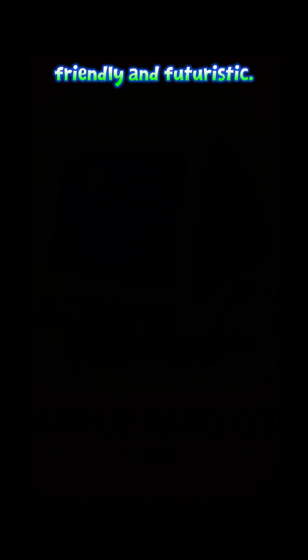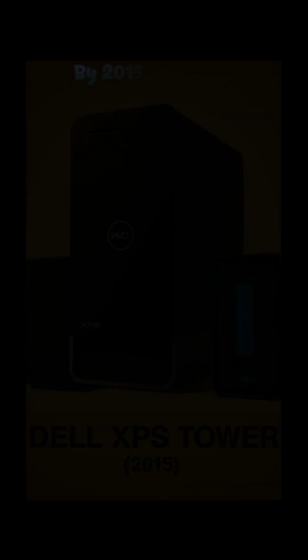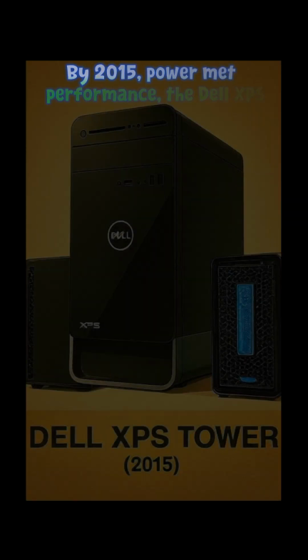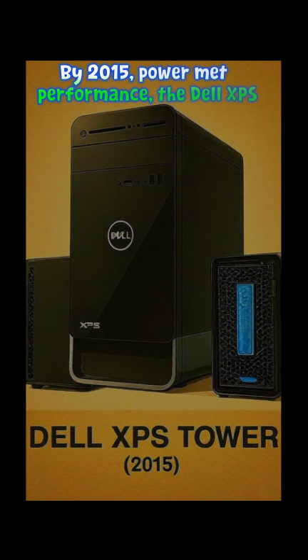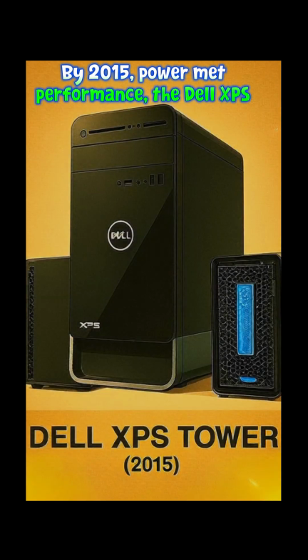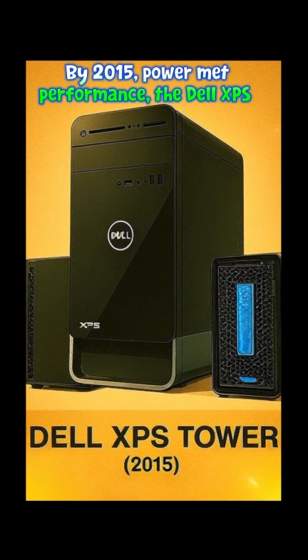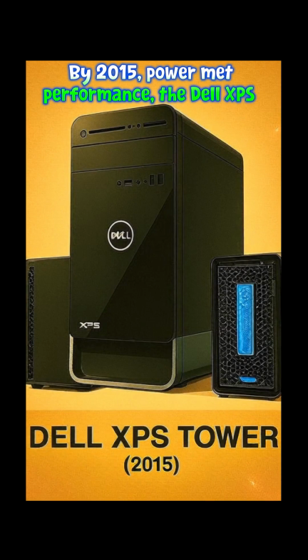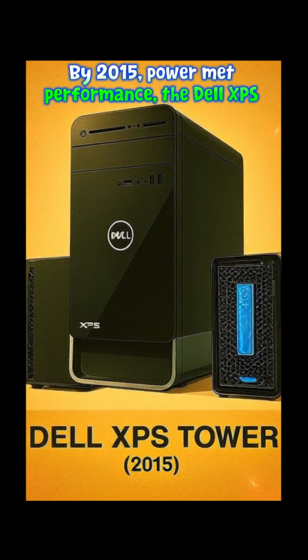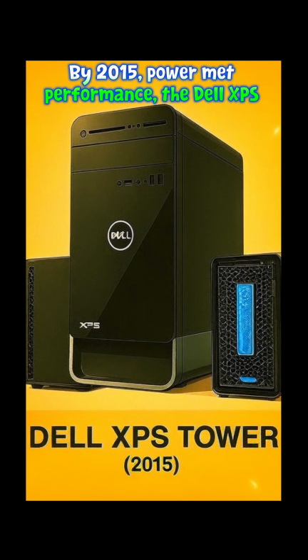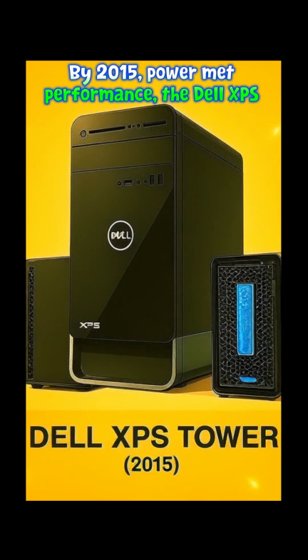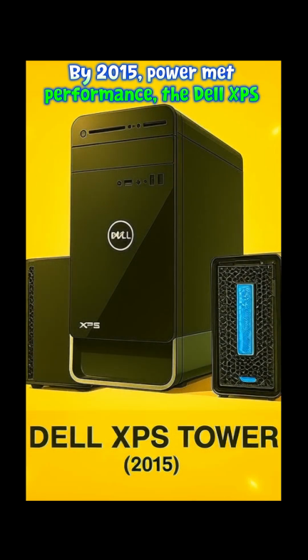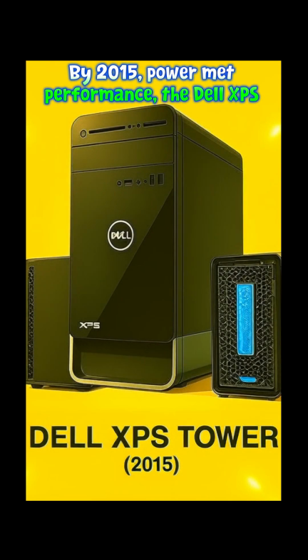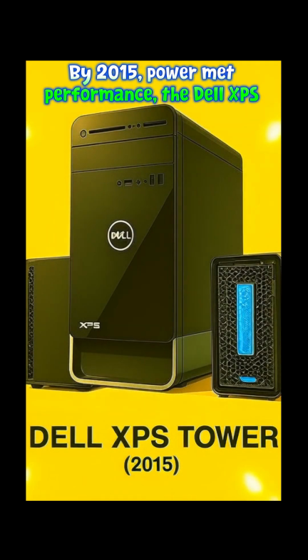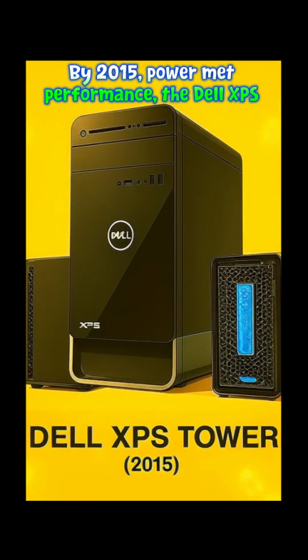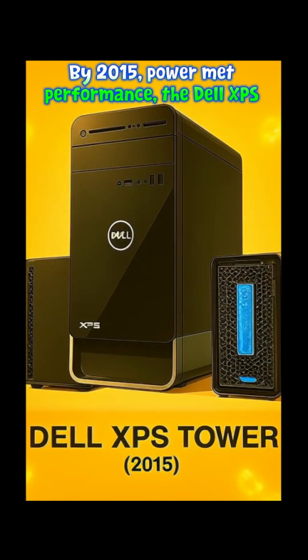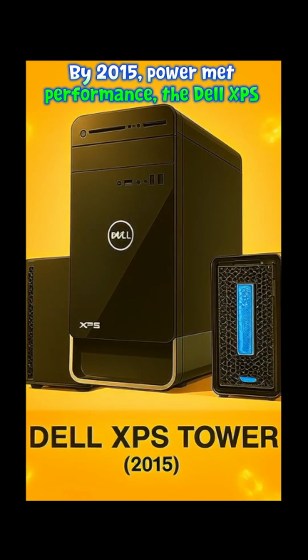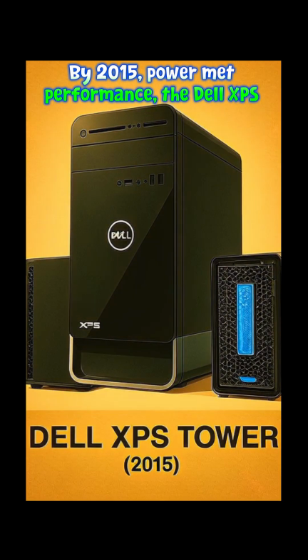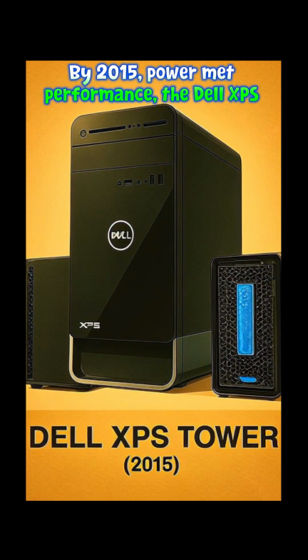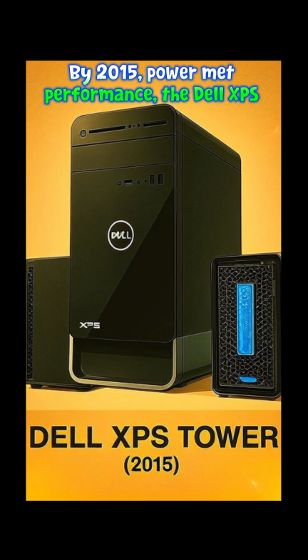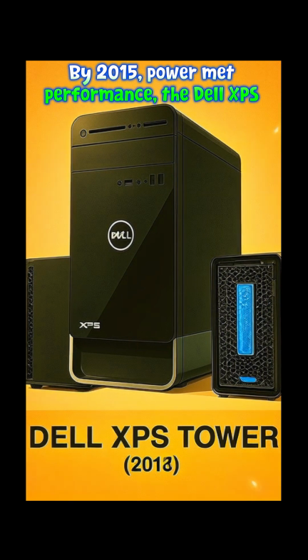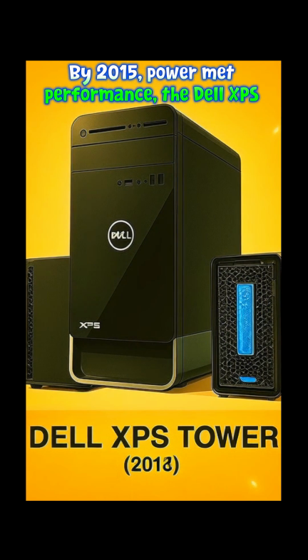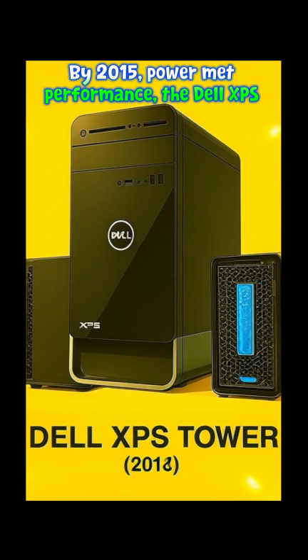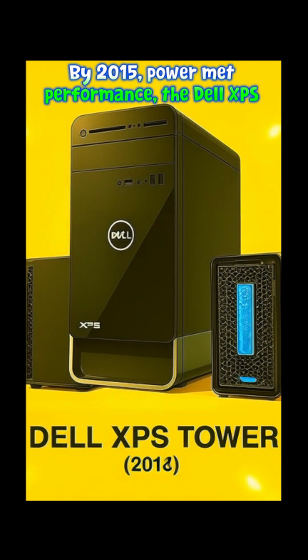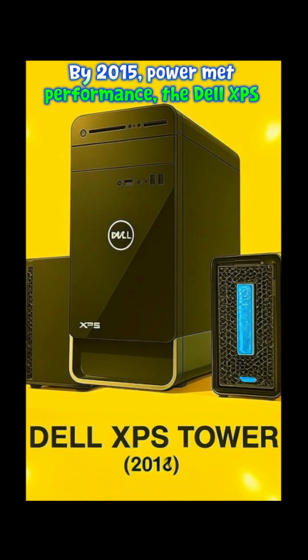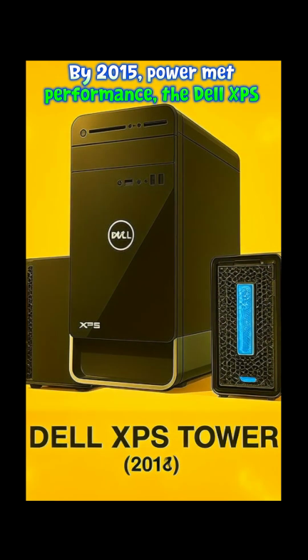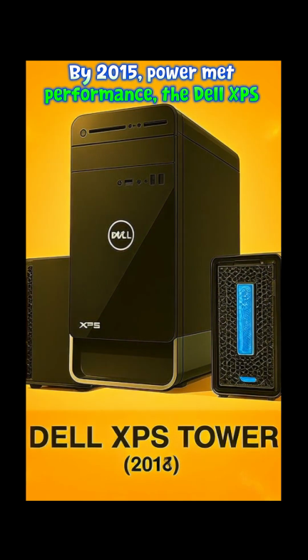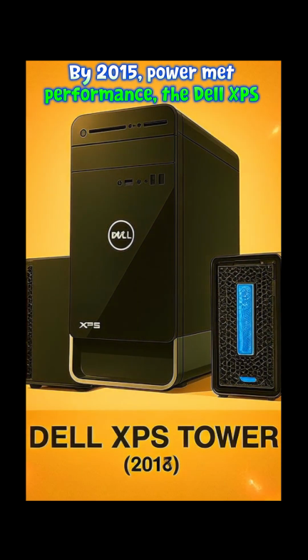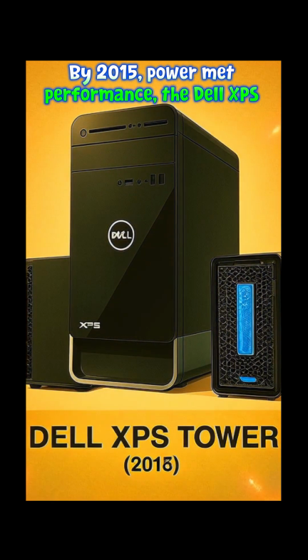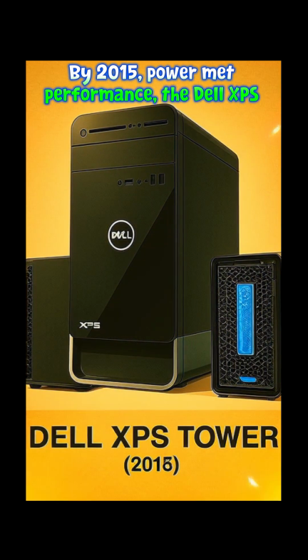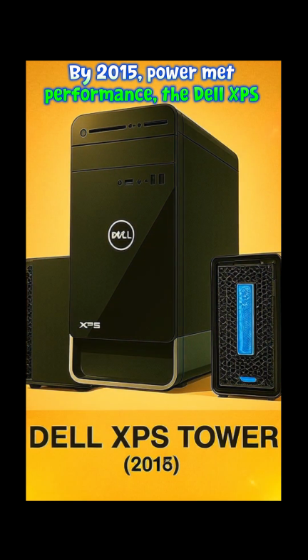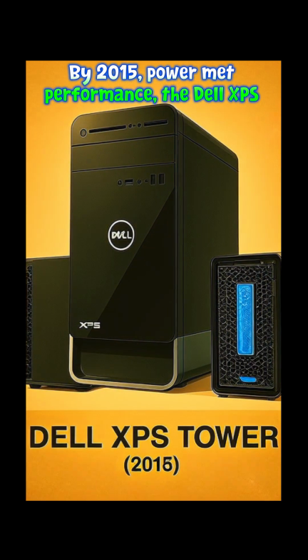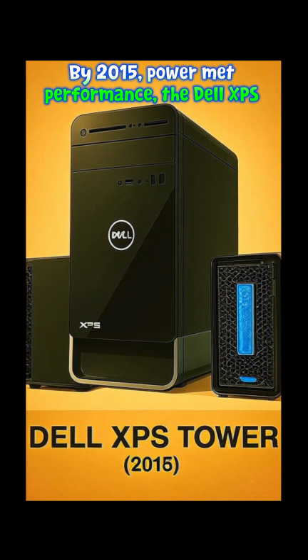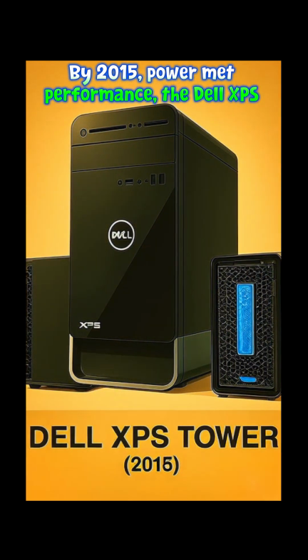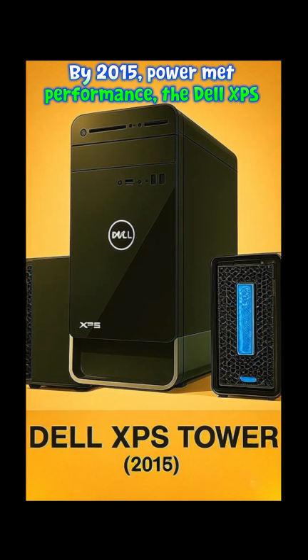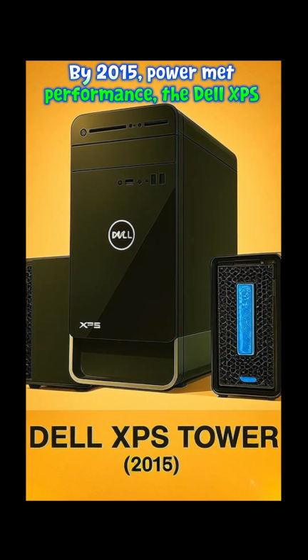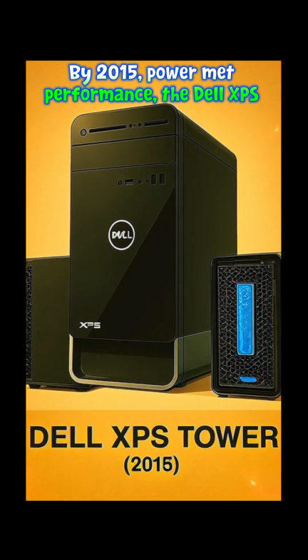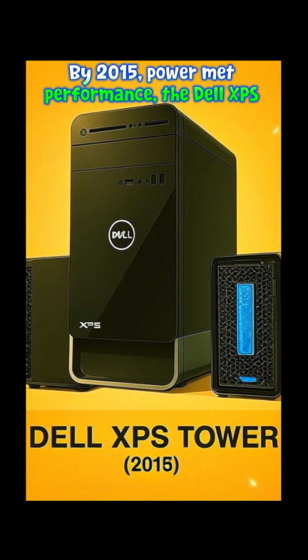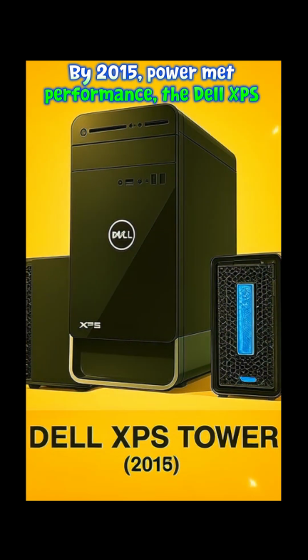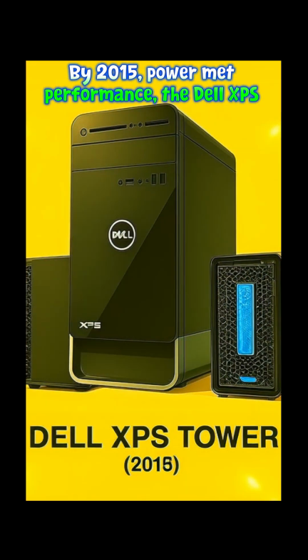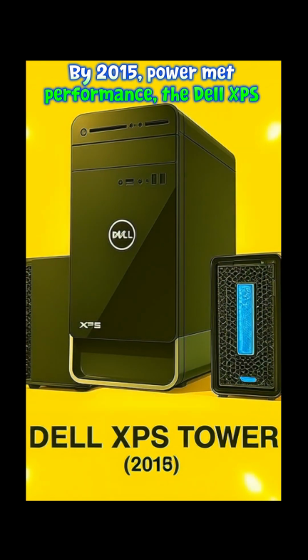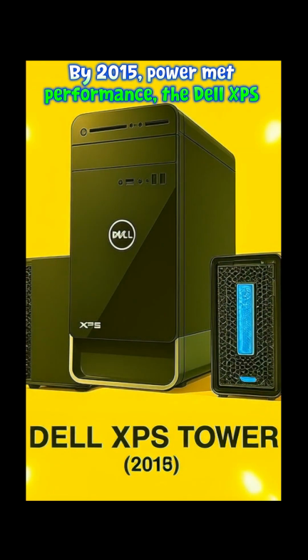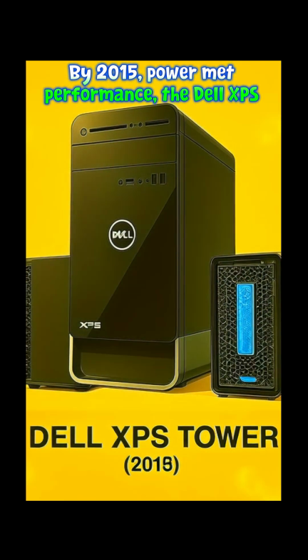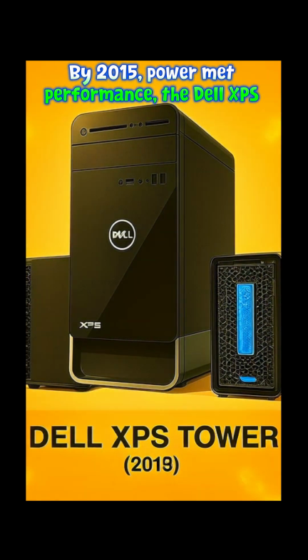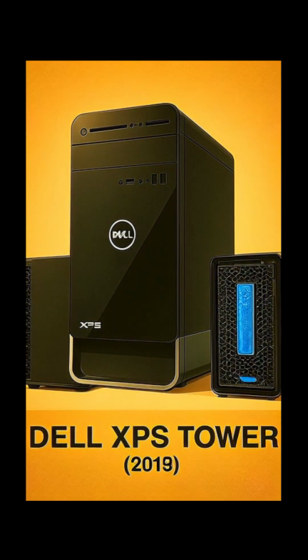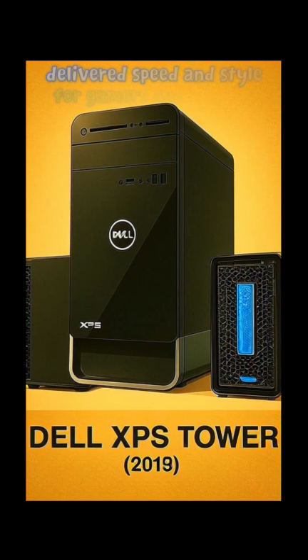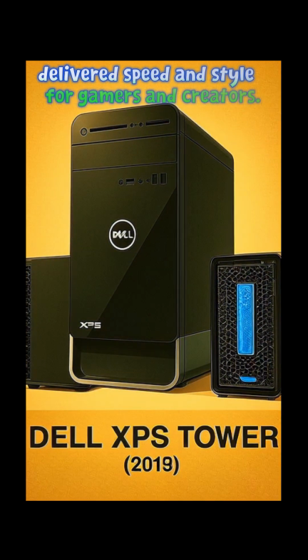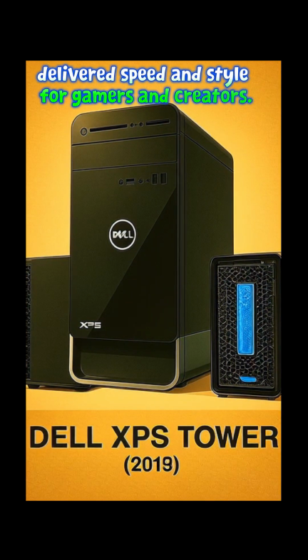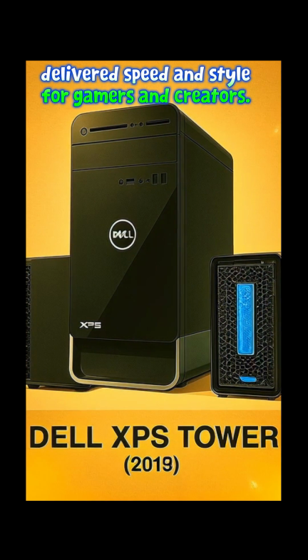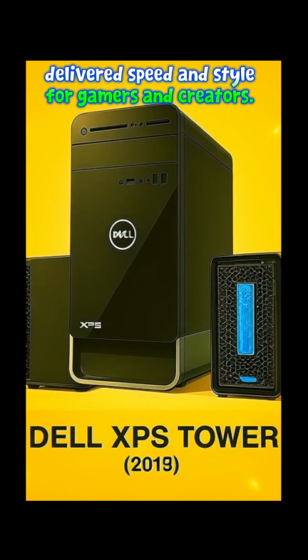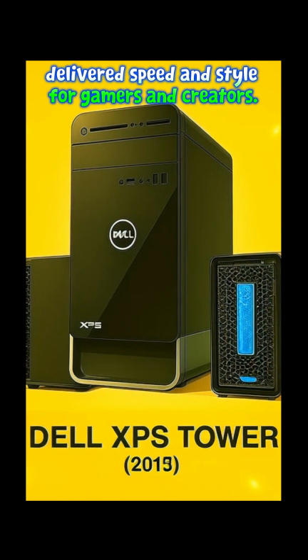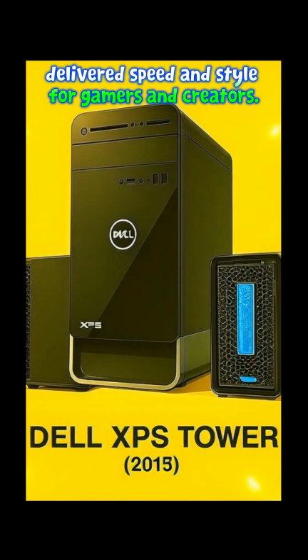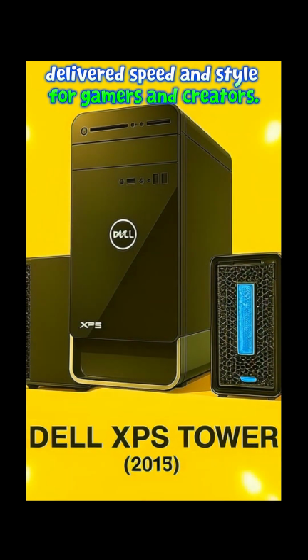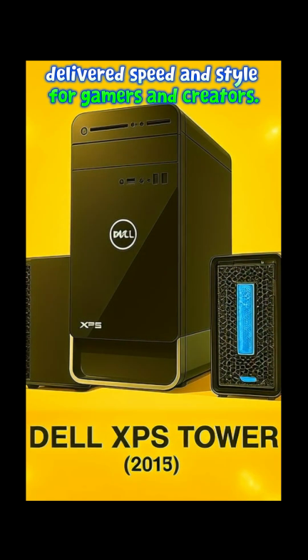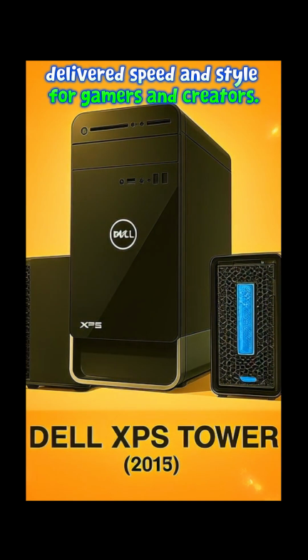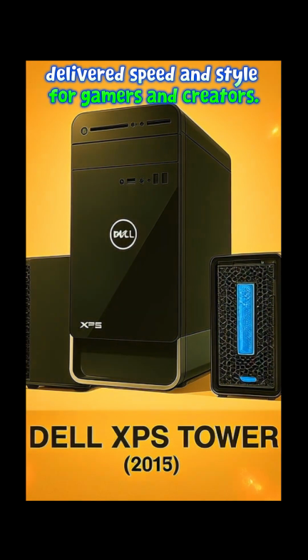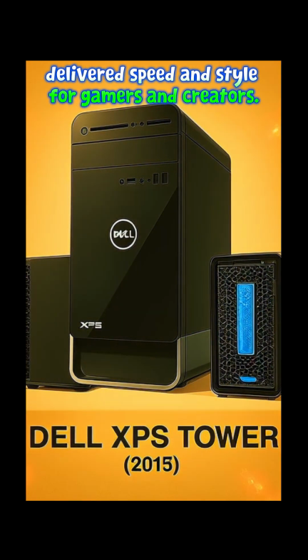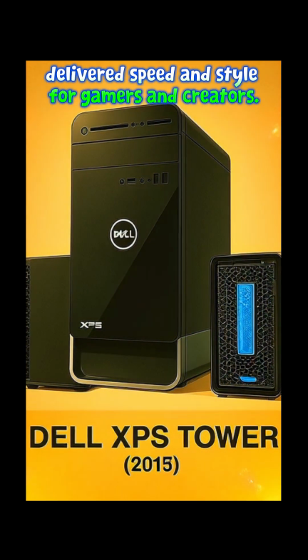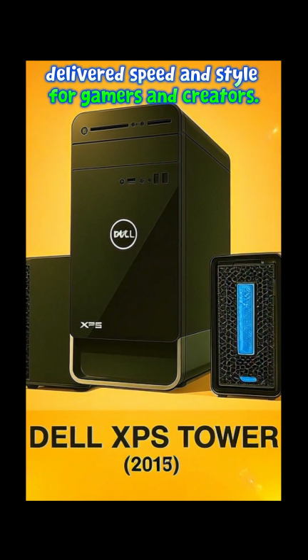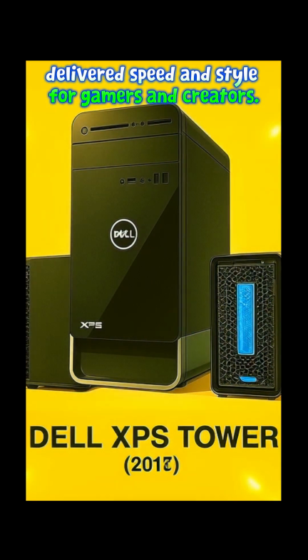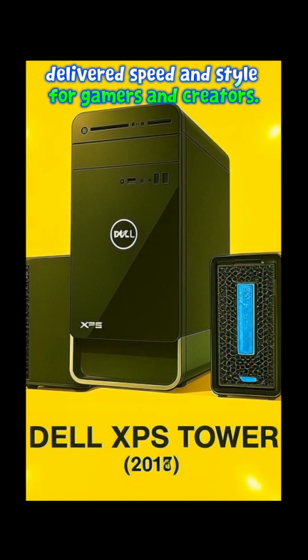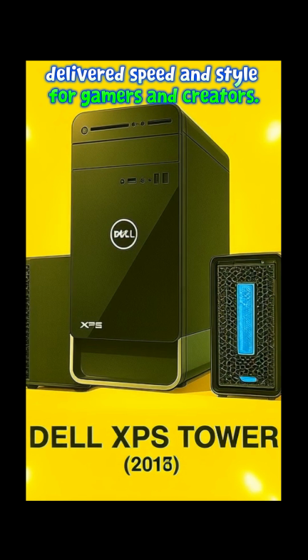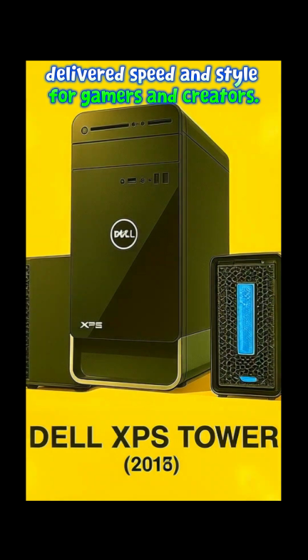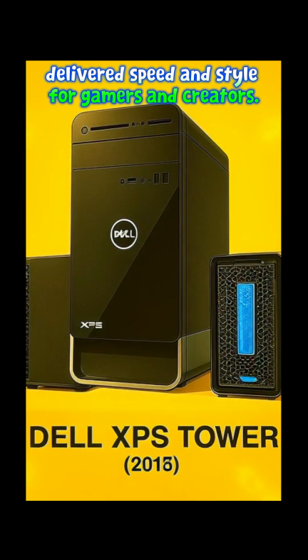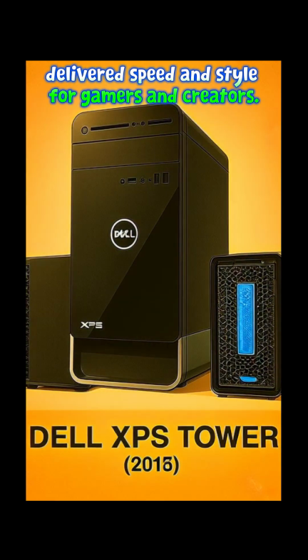By 2015, power meant performance. The Dell XPS tower delivered speed and style for gamers and creators.